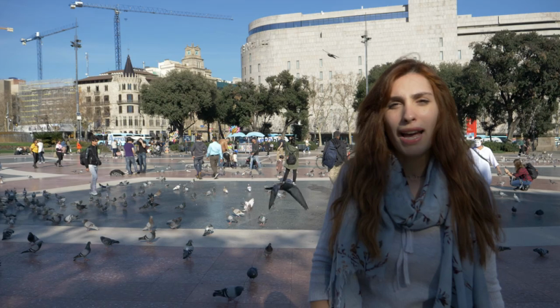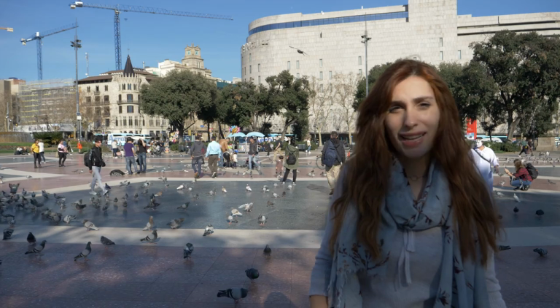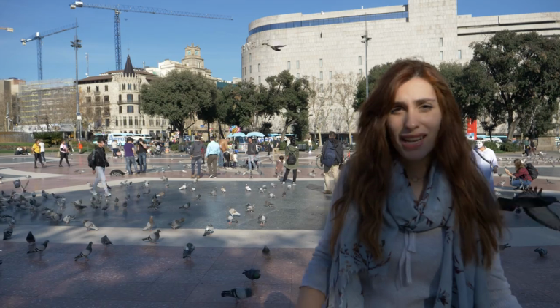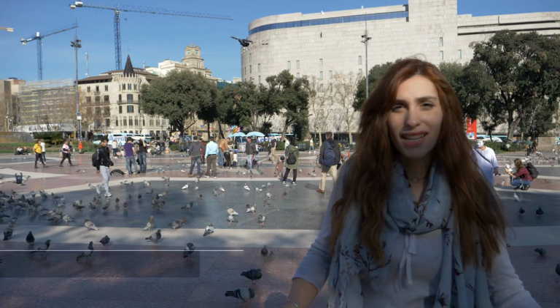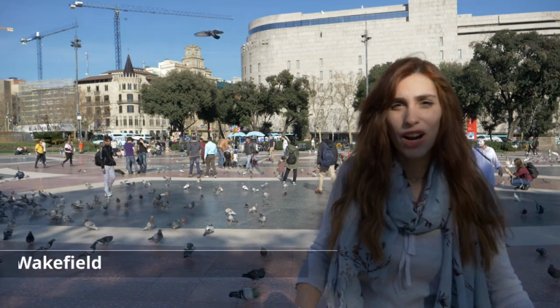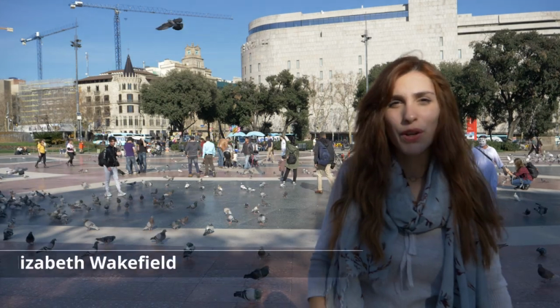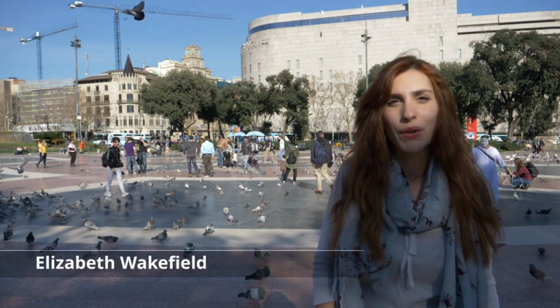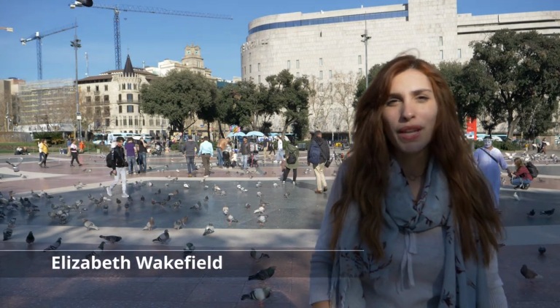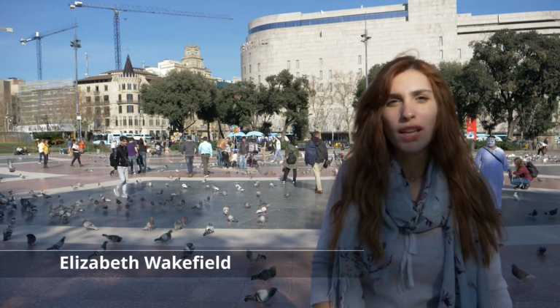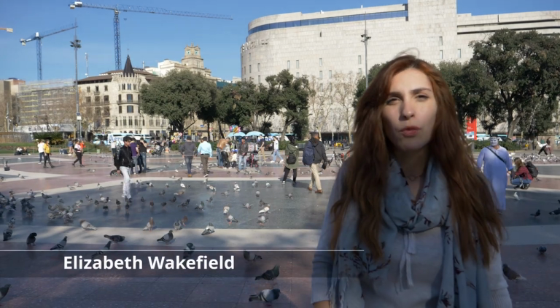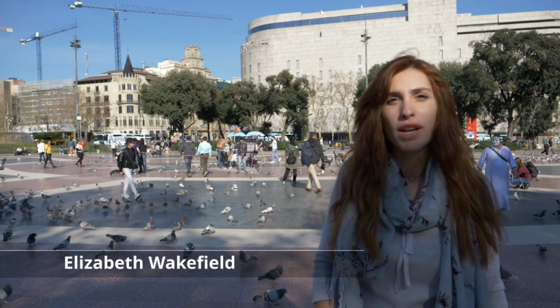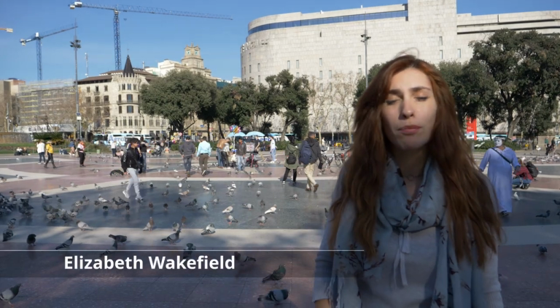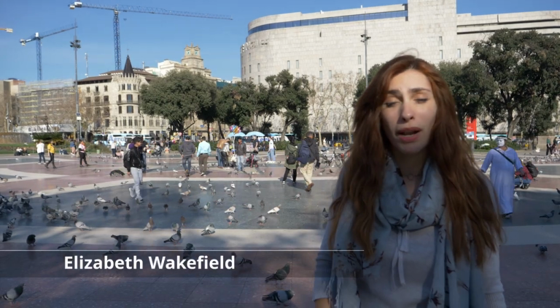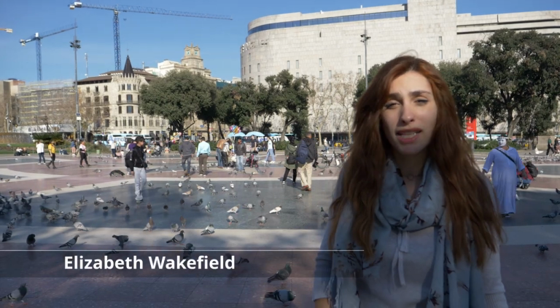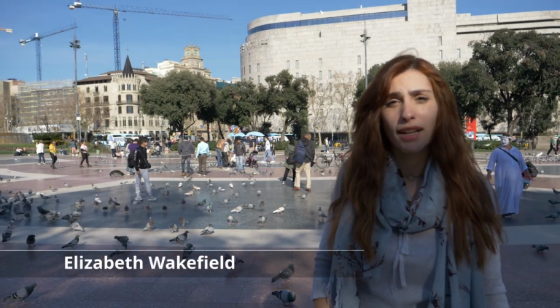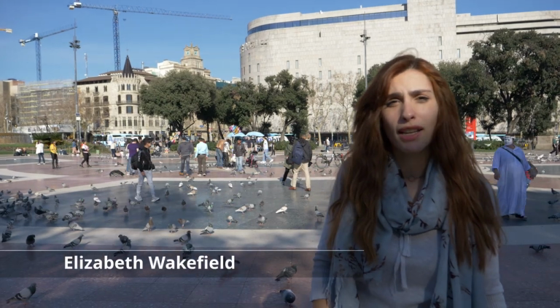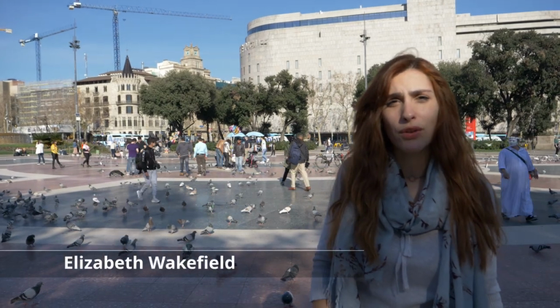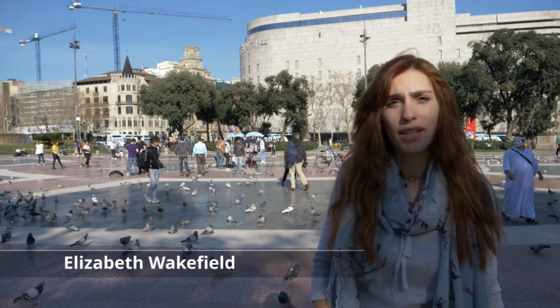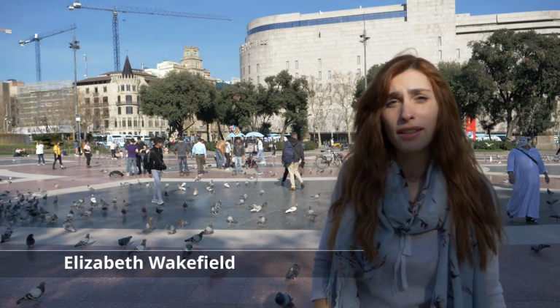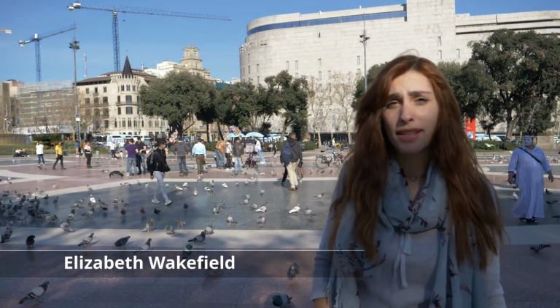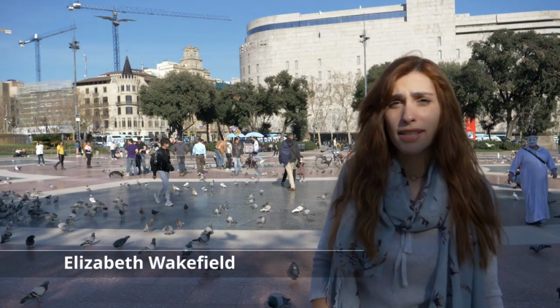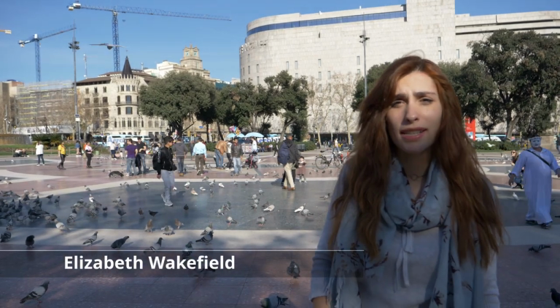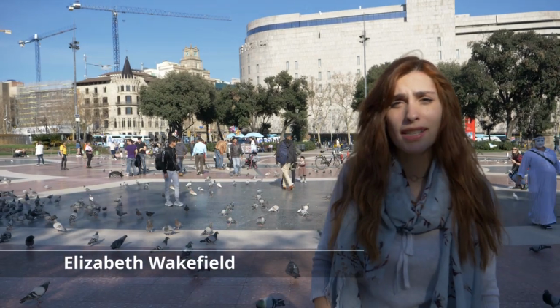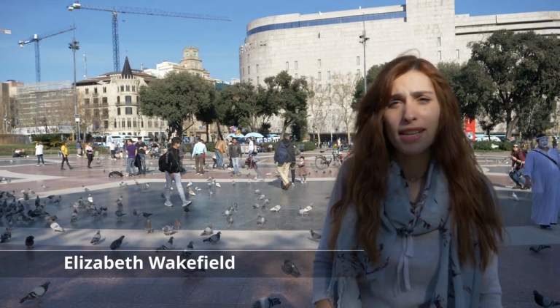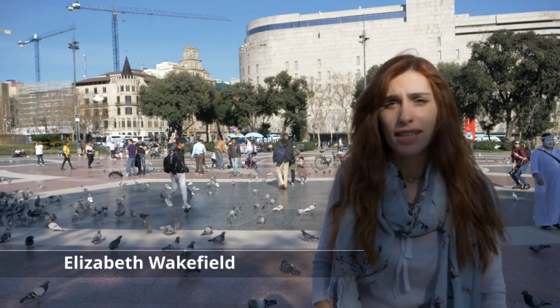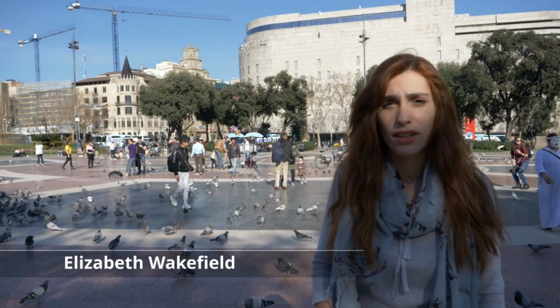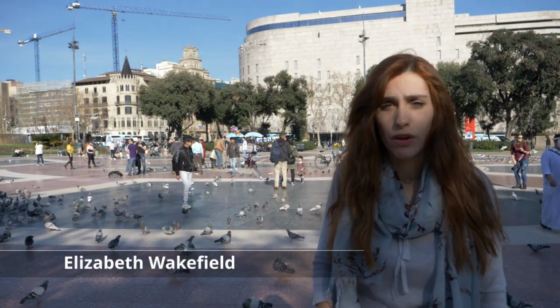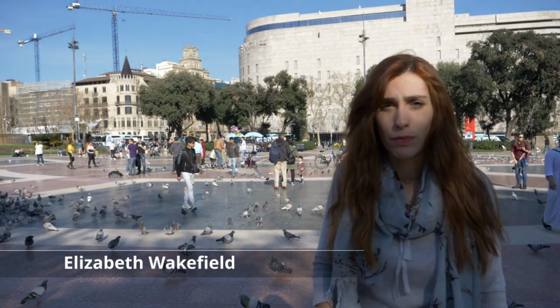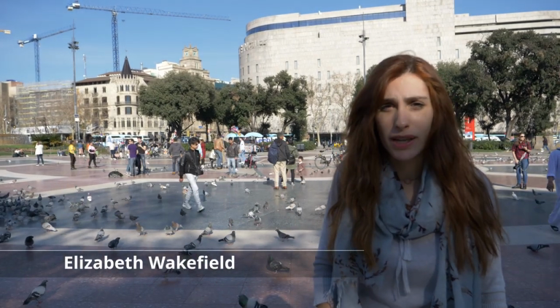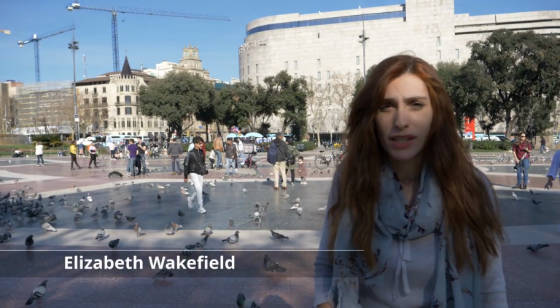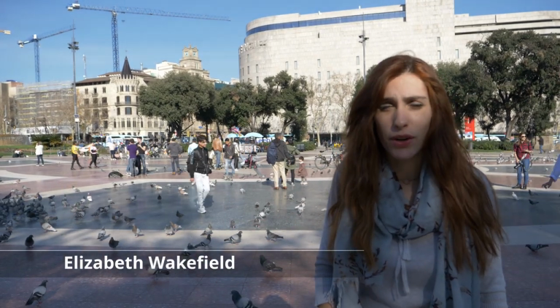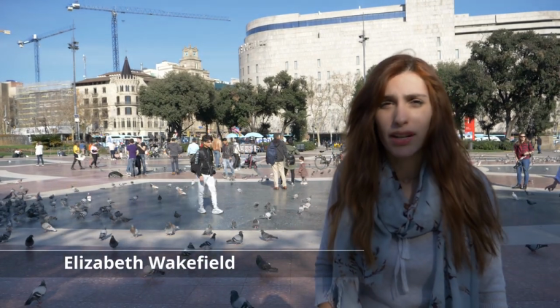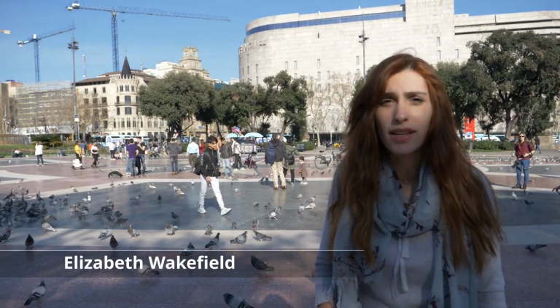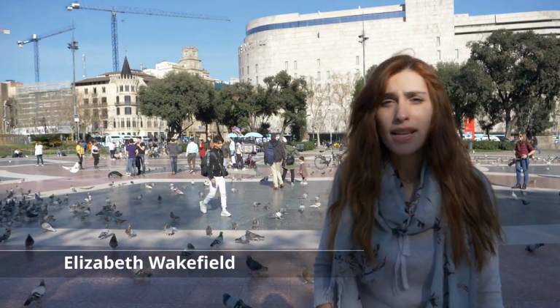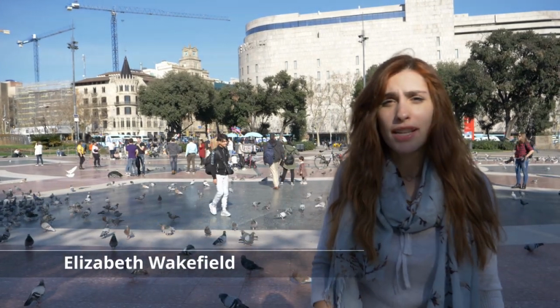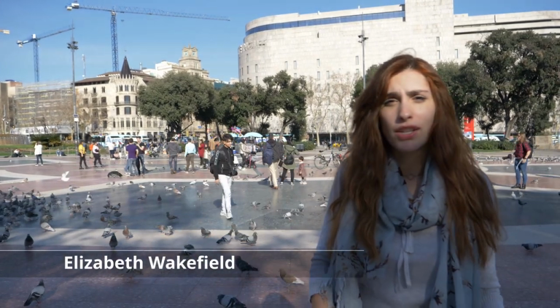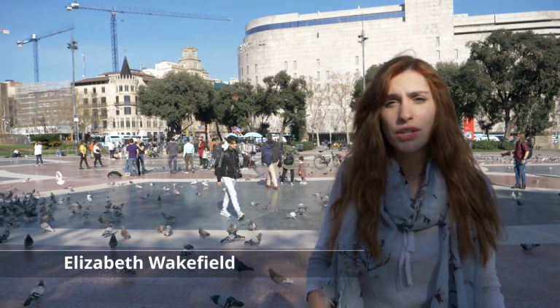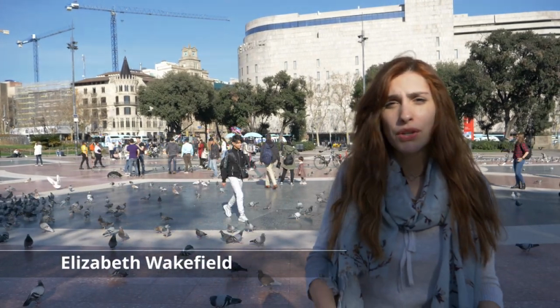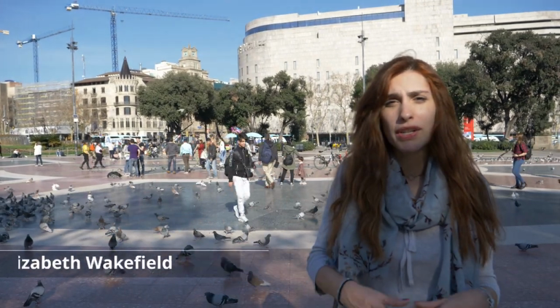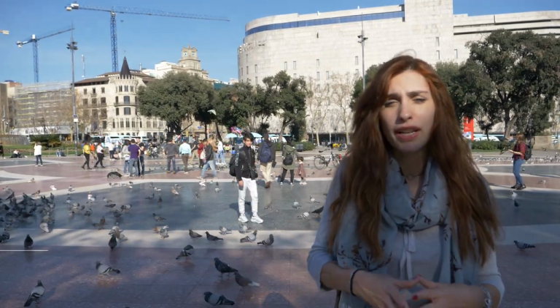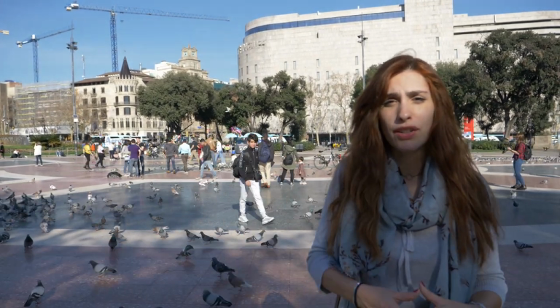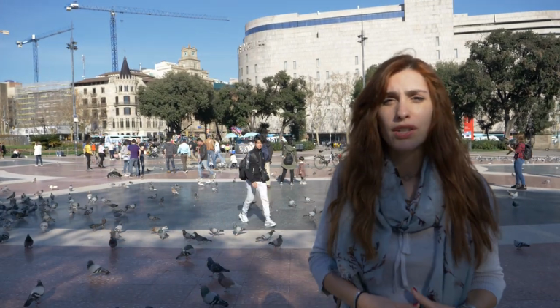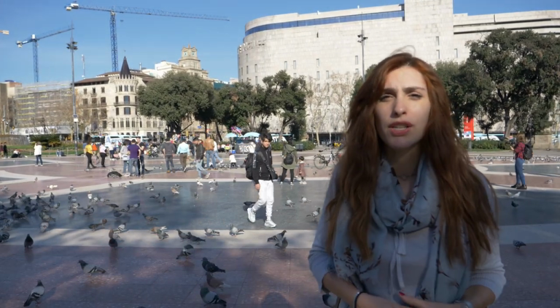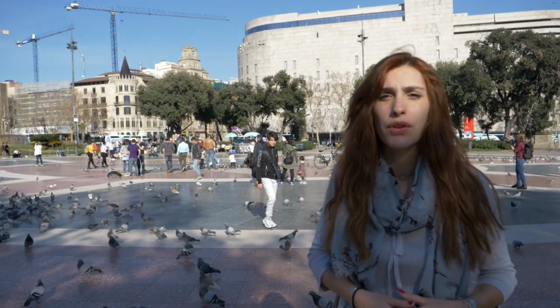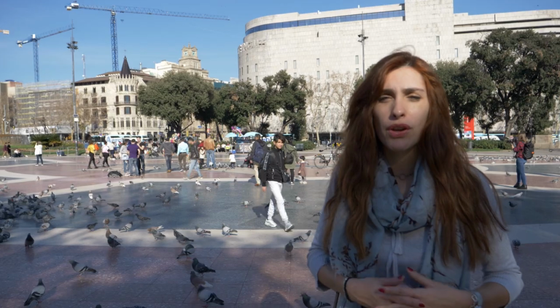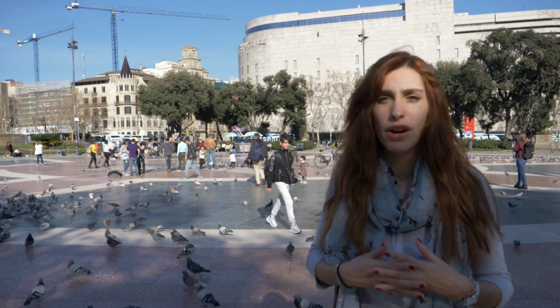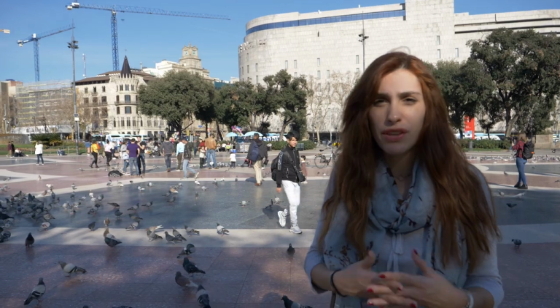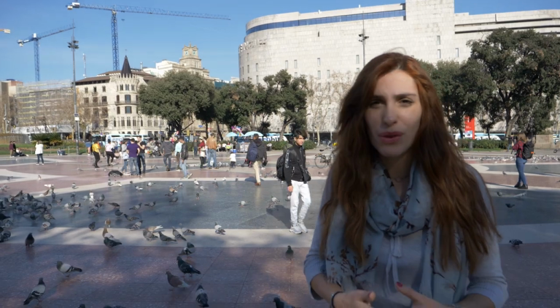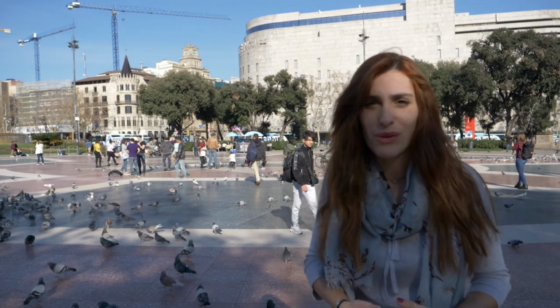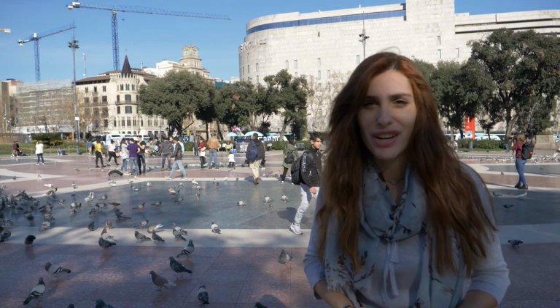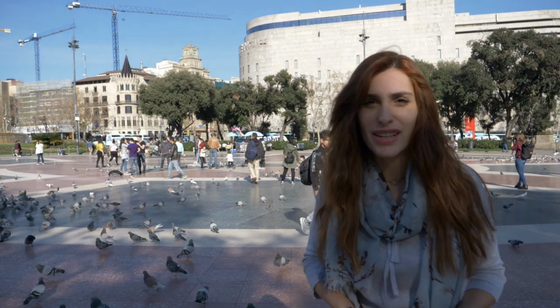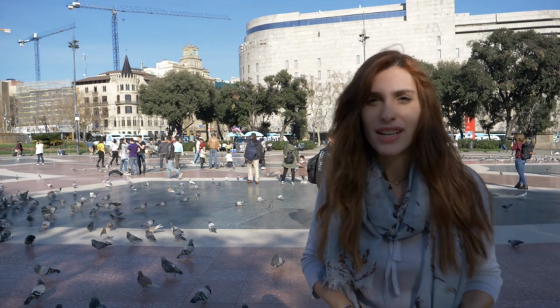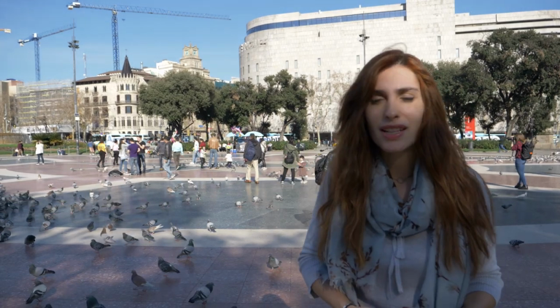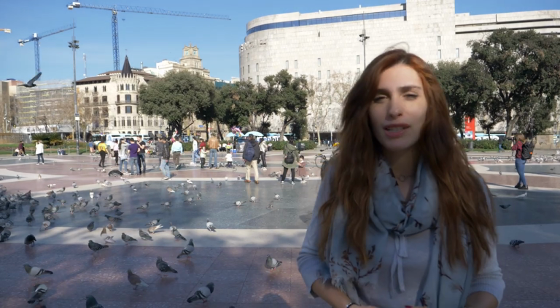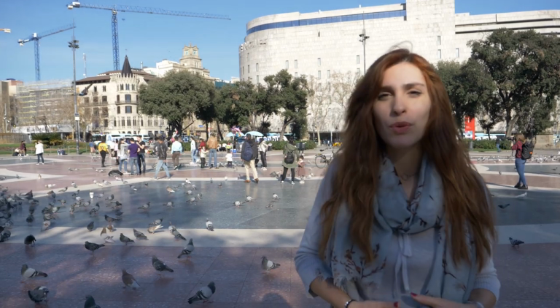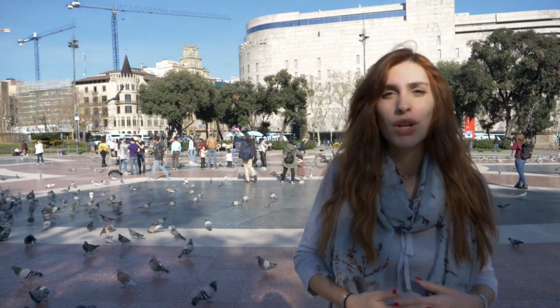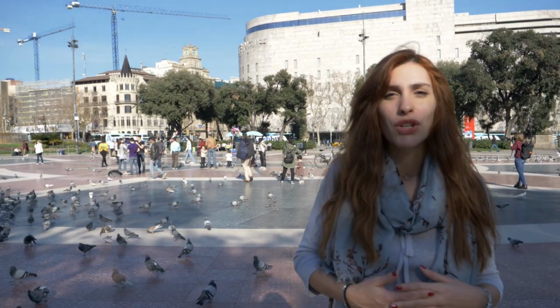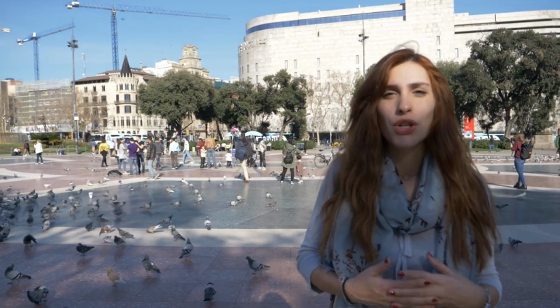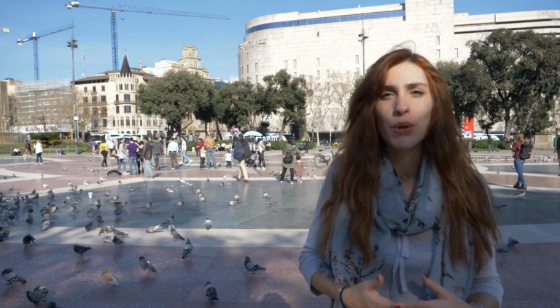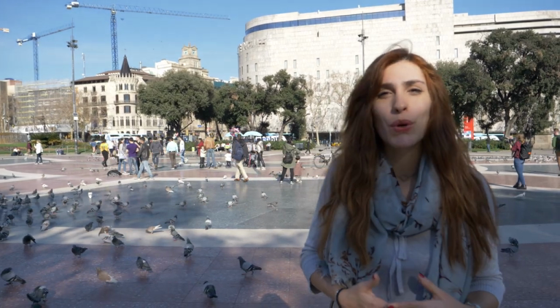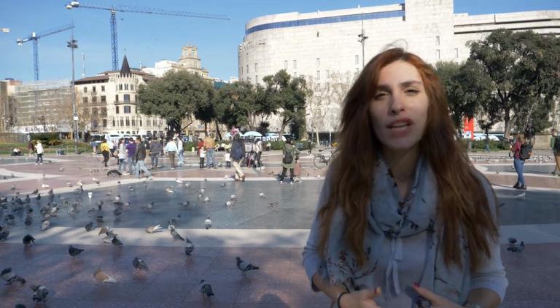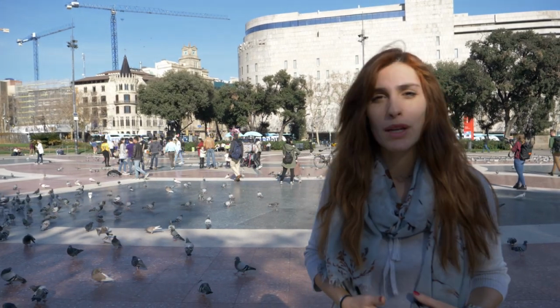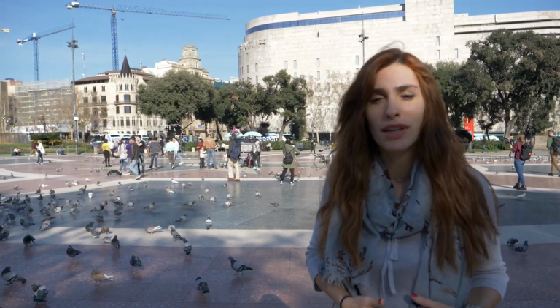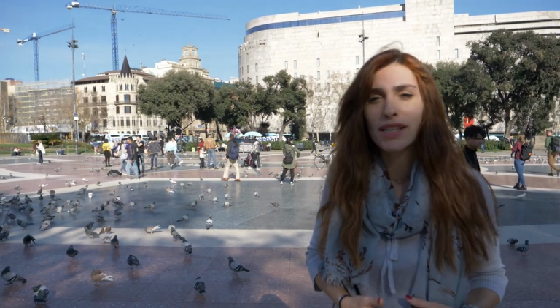Hi guys, how are you doing? We are in Plaza Cataluña. This is the city centre of Barcelona. It's also the entrance to the Gothic Quarter that we're going to show you in a bit.